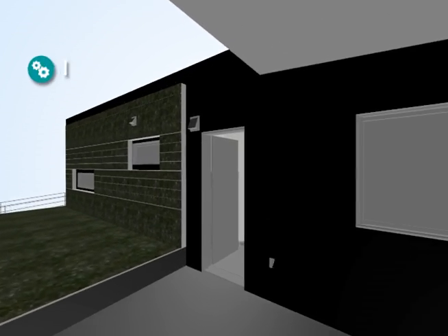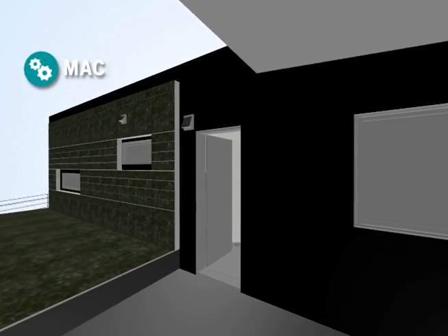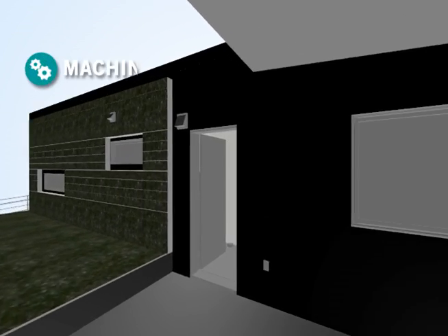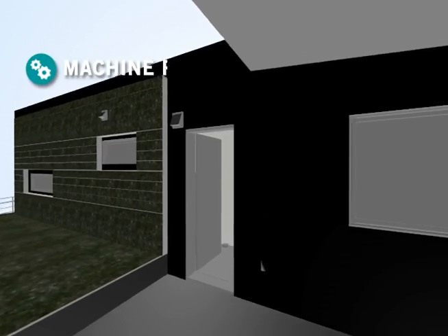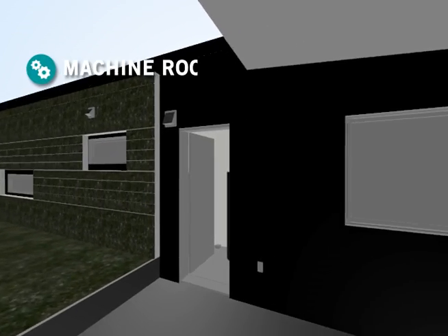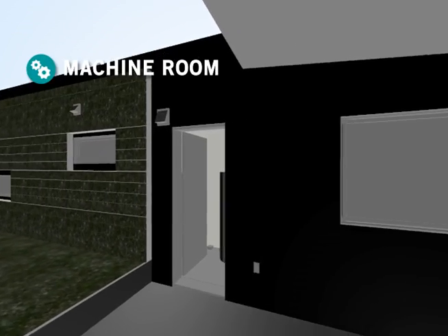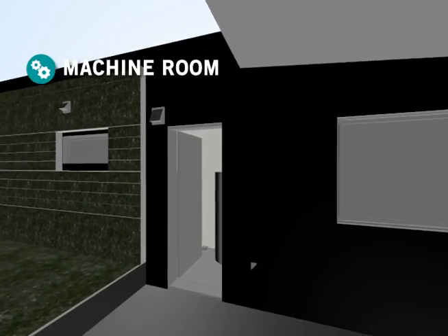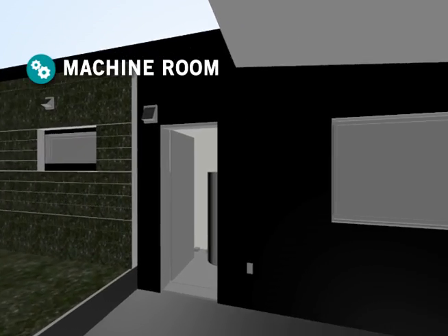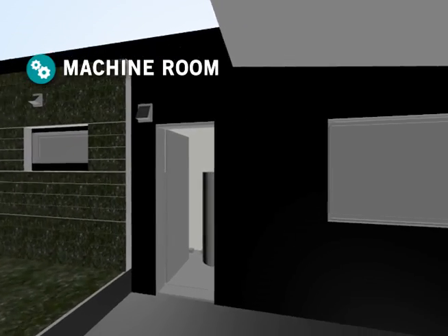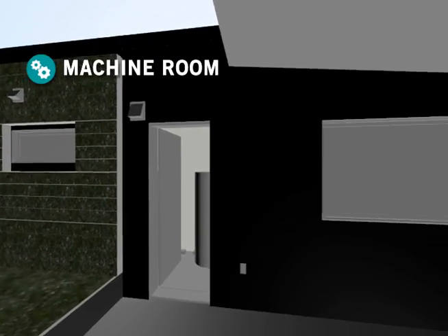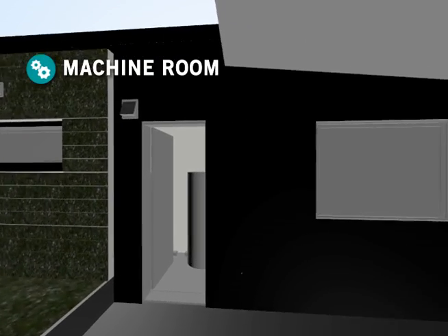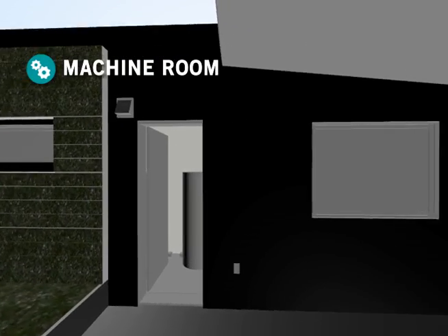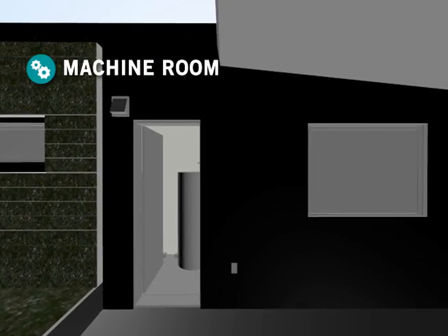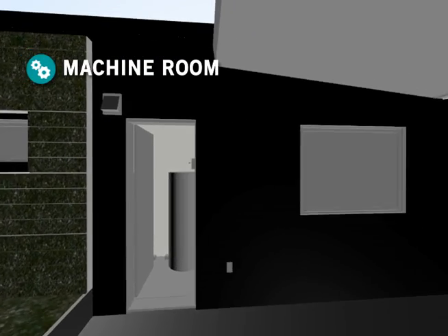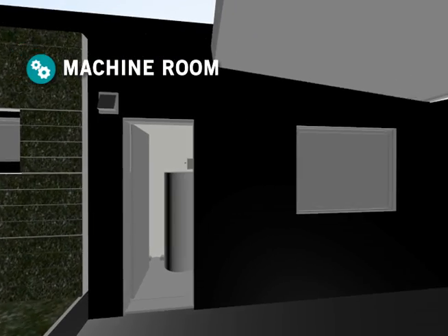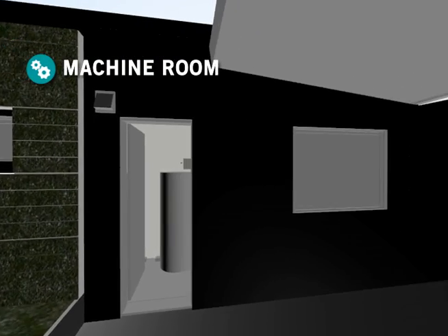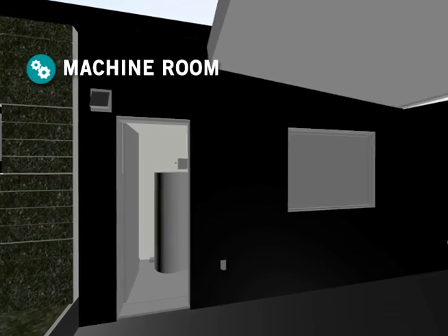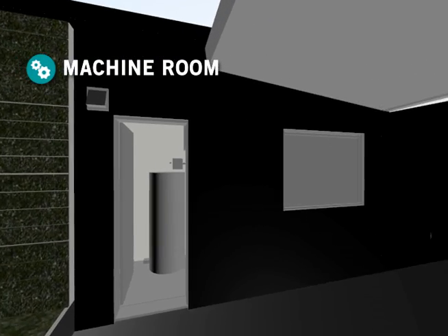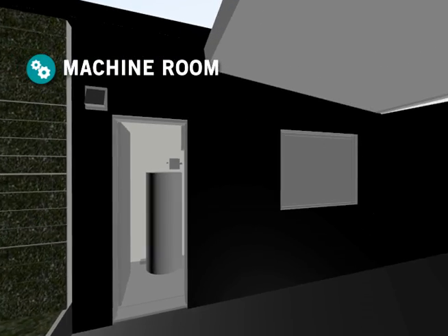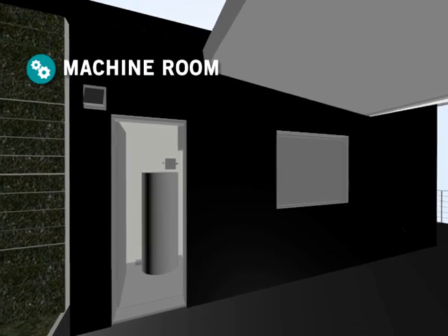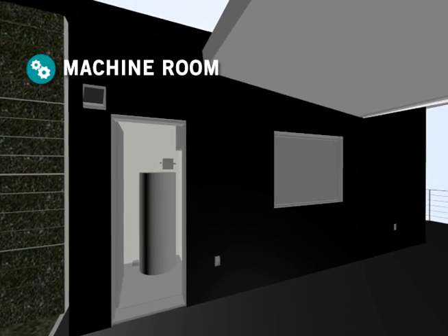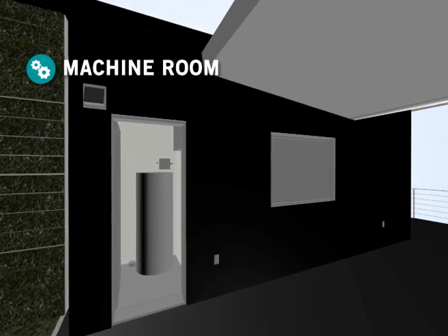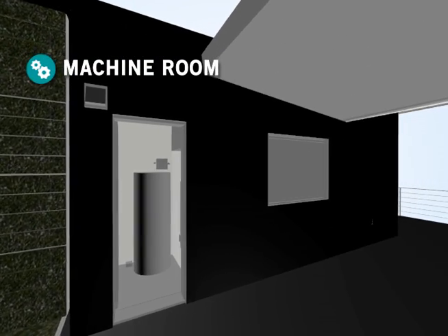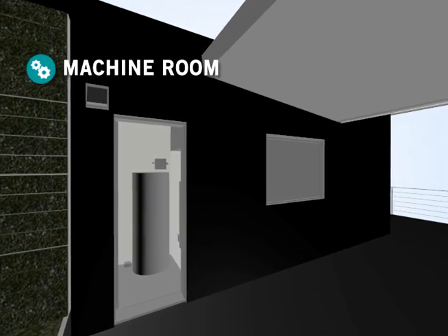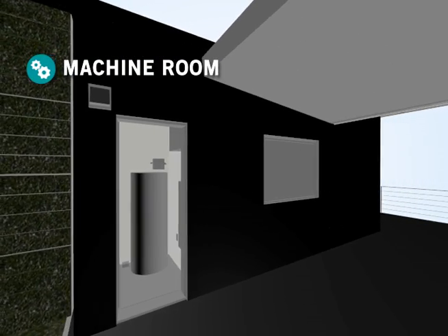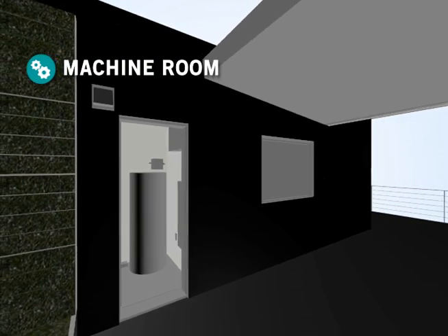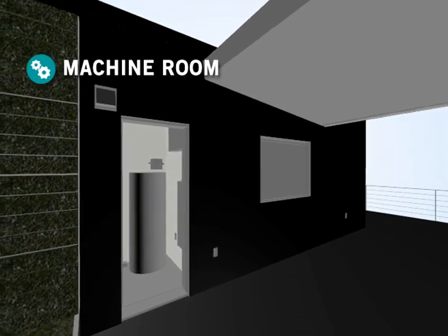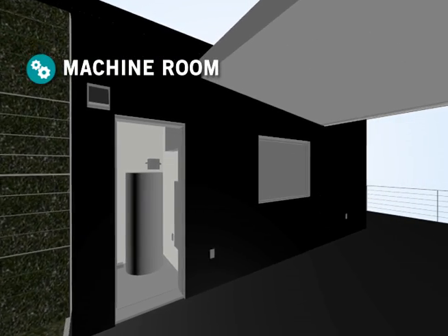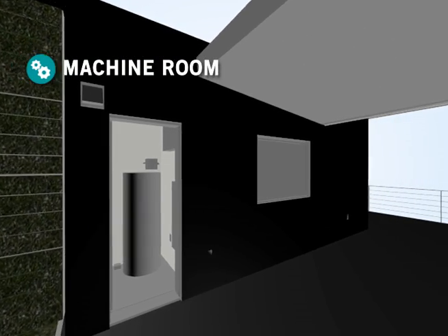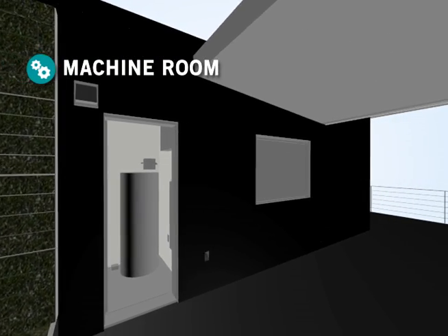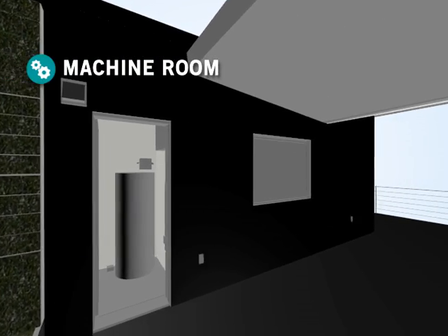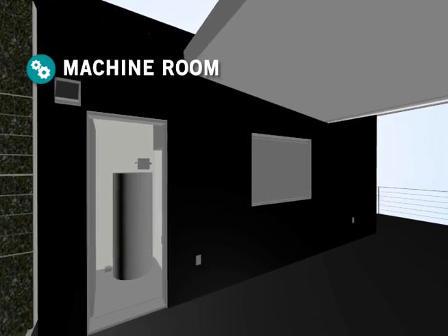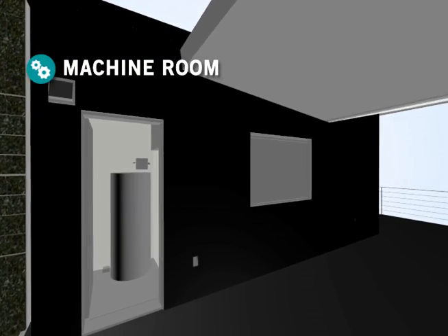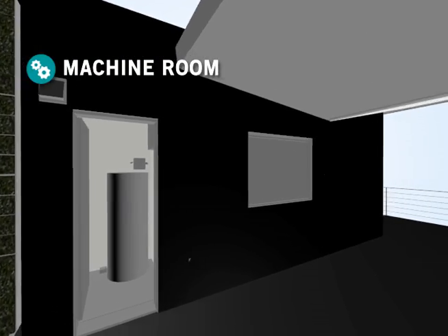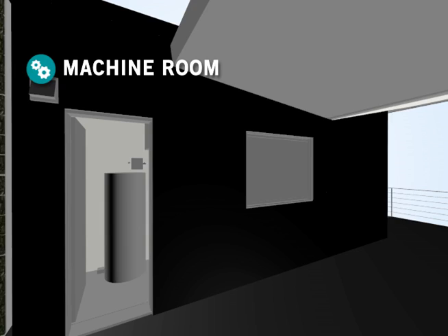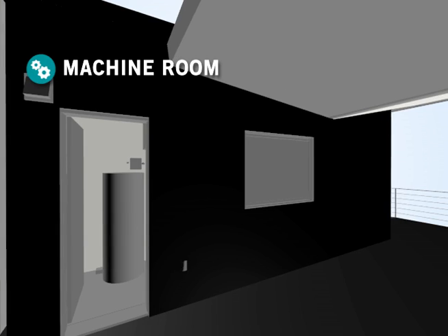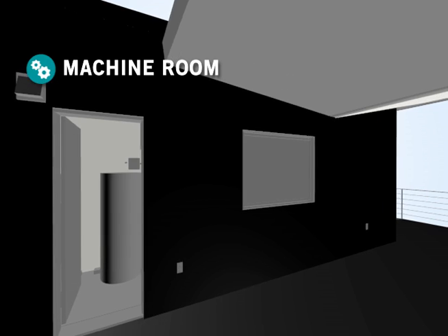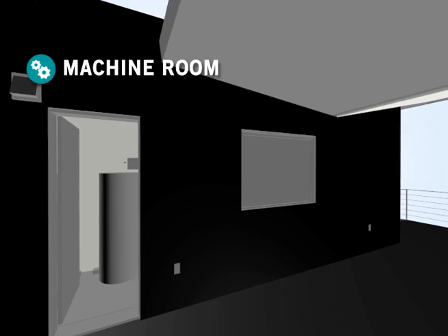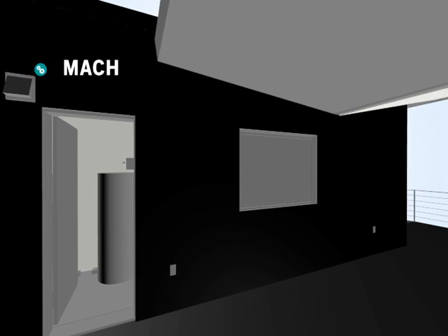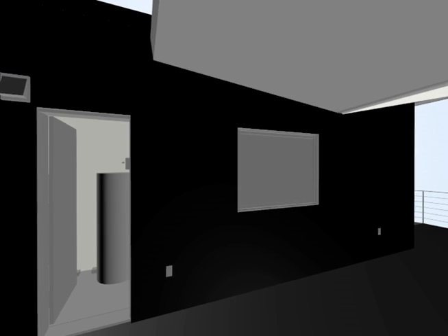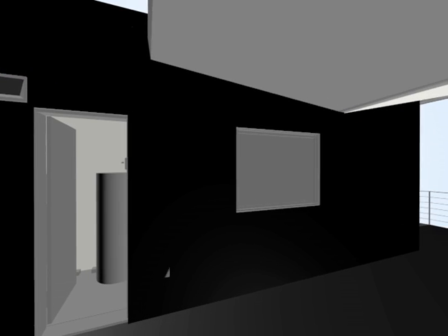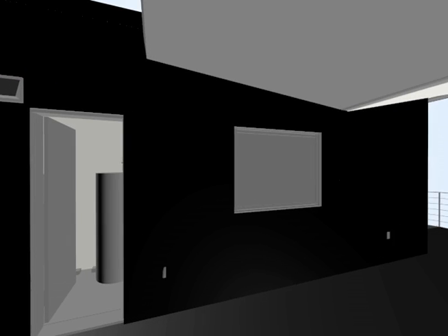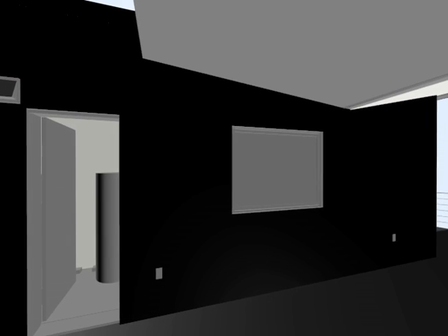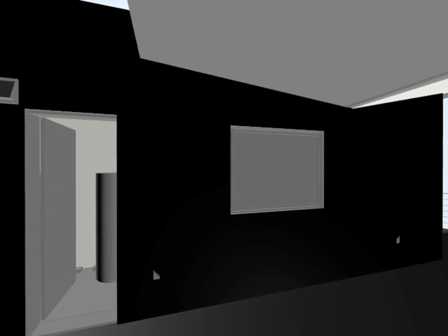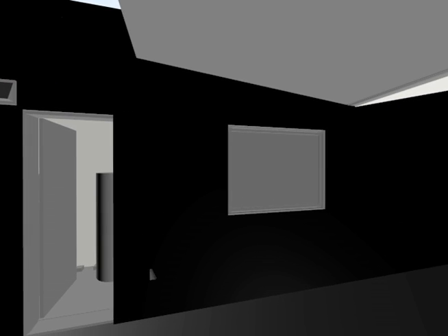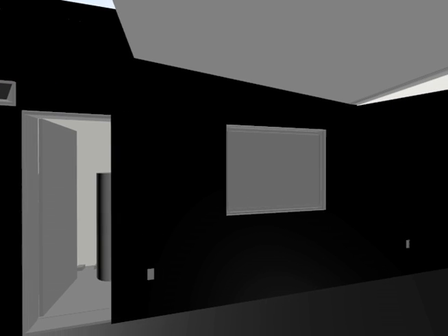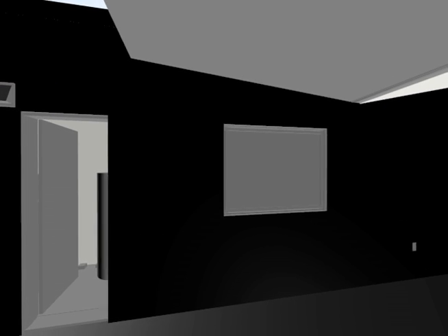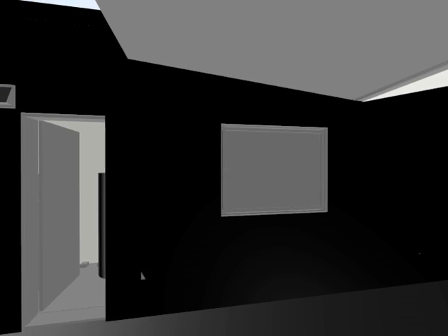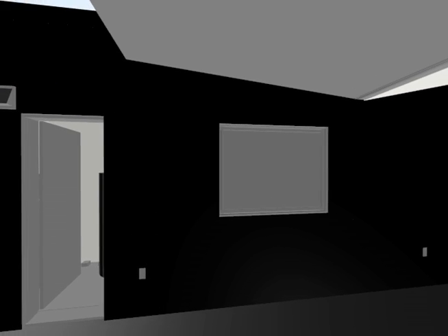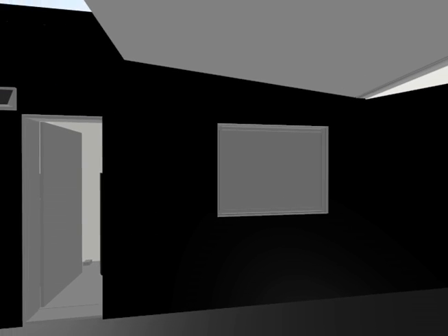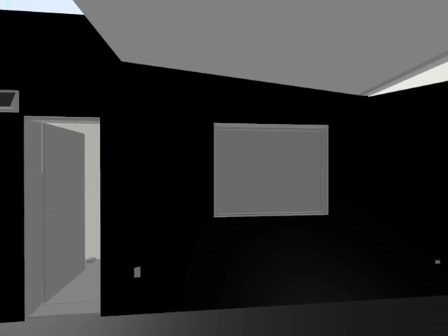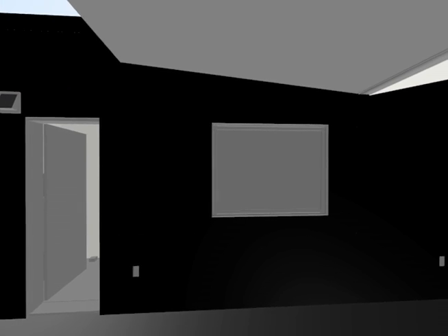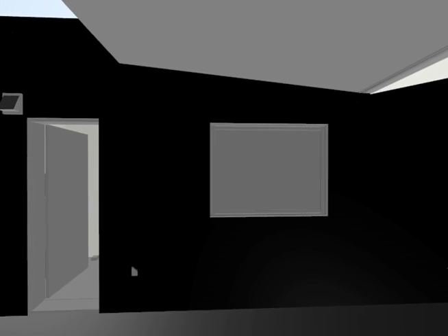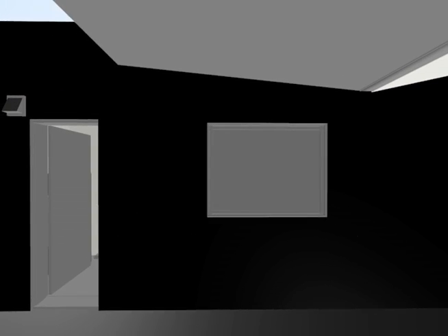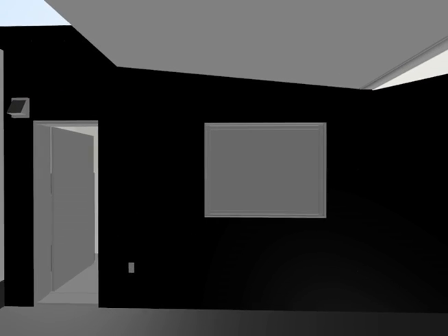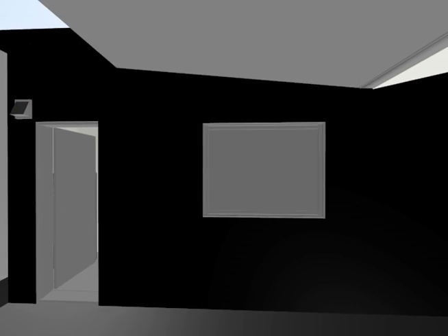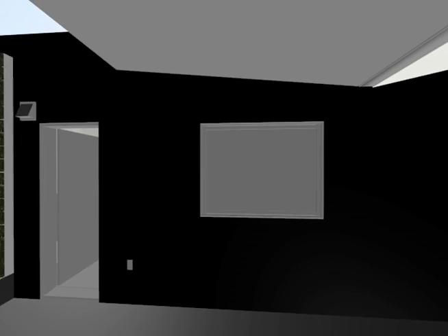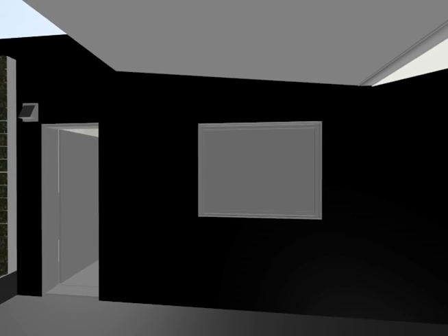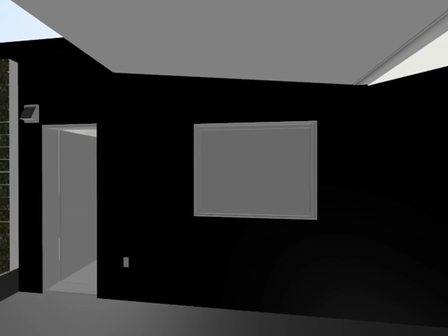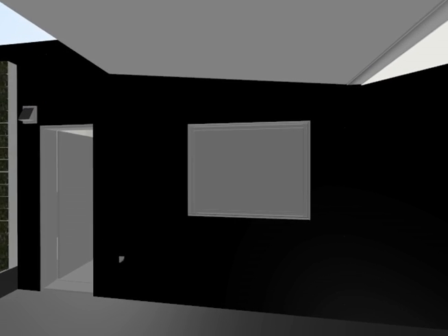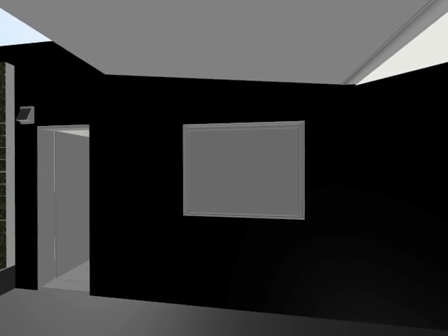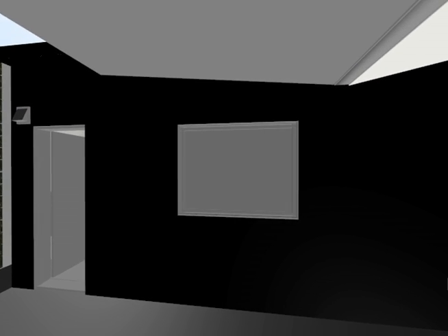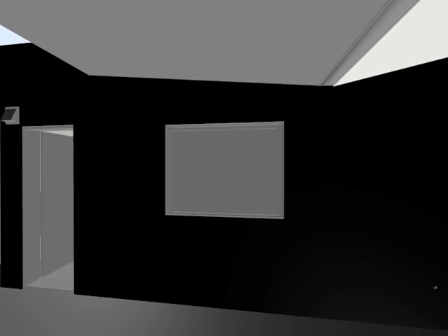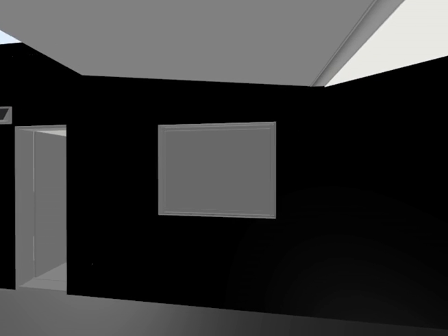The machine room functions as the central brain of the house and is accessible directly from the exterior.